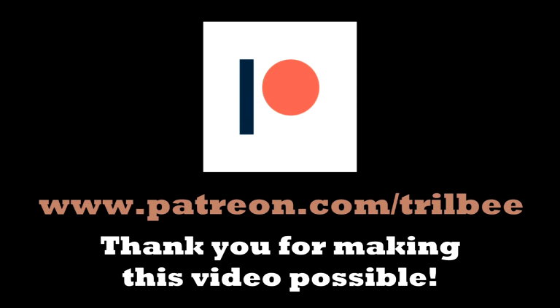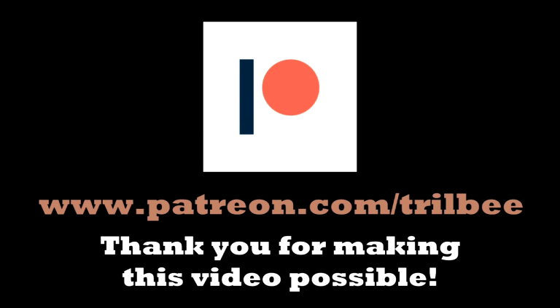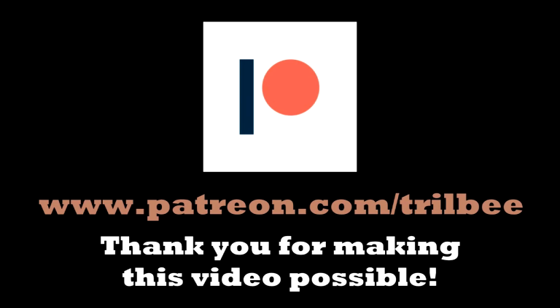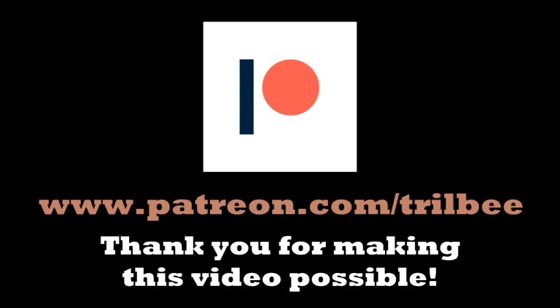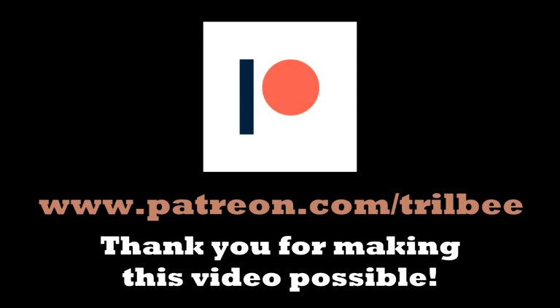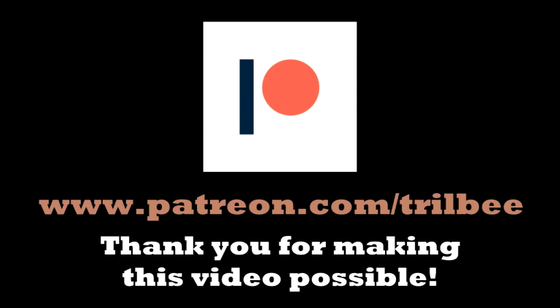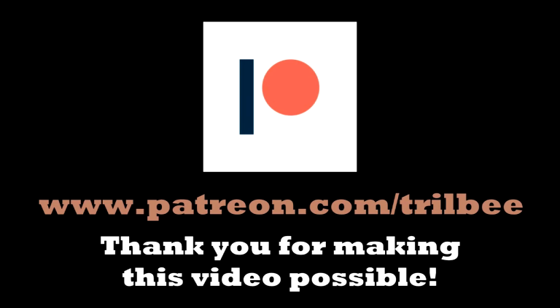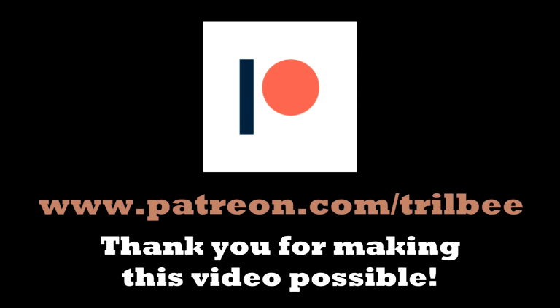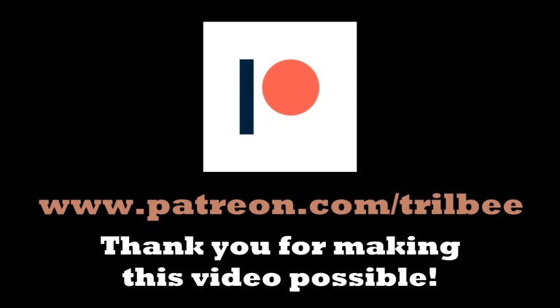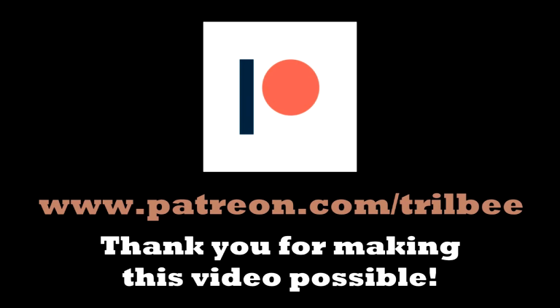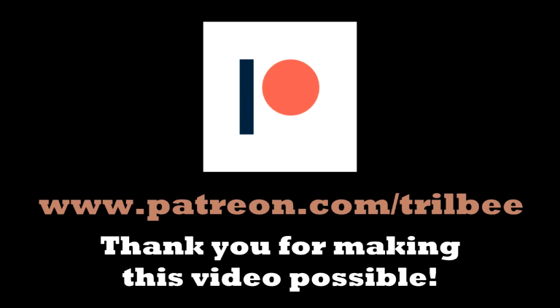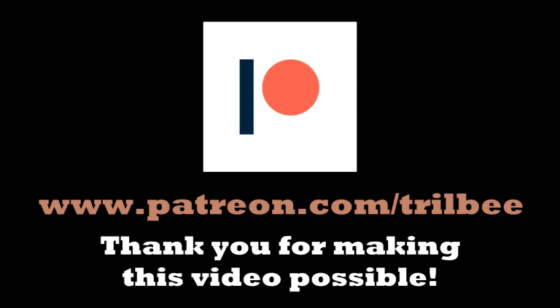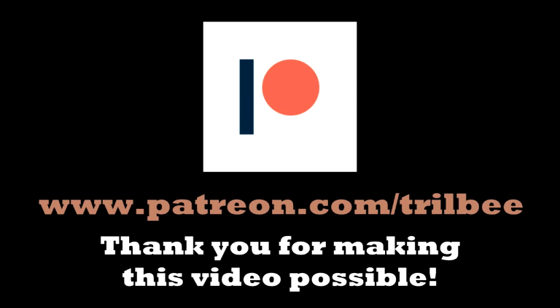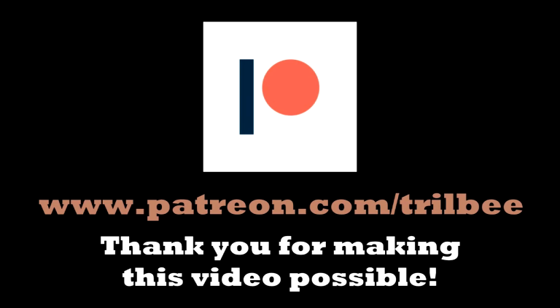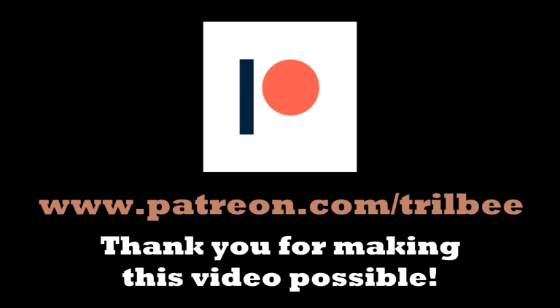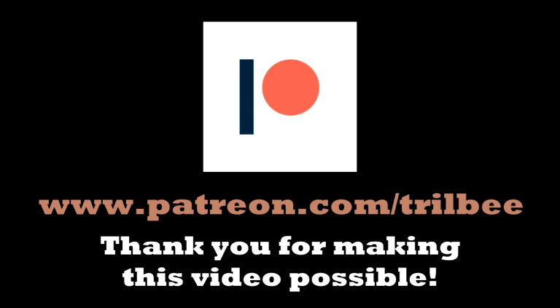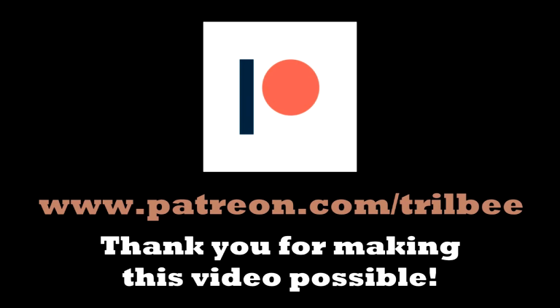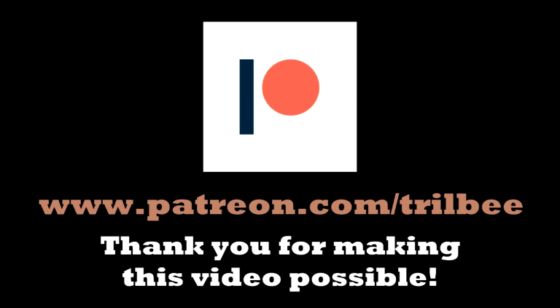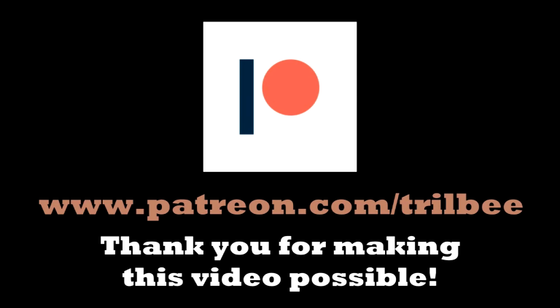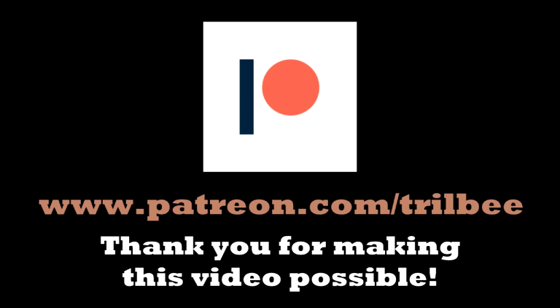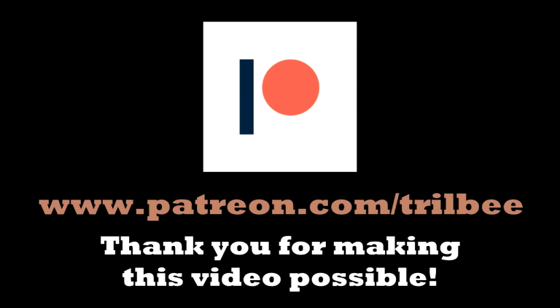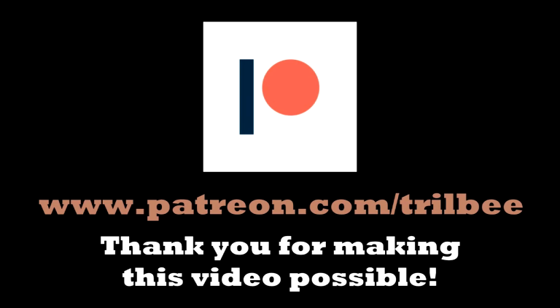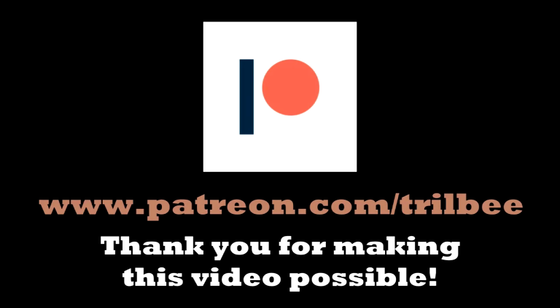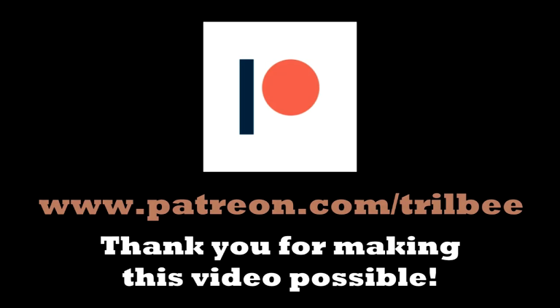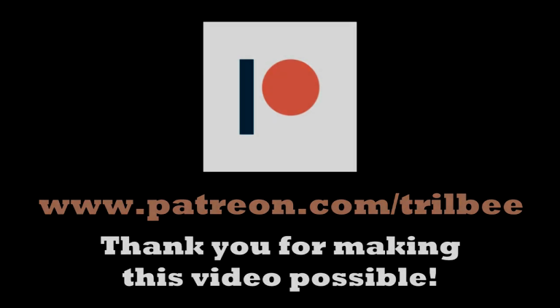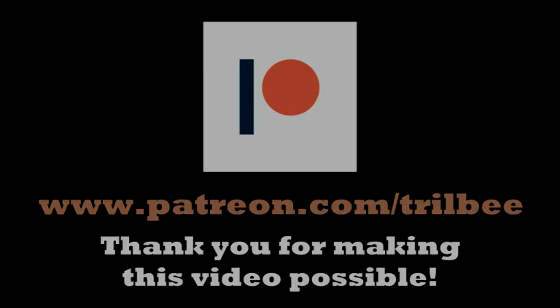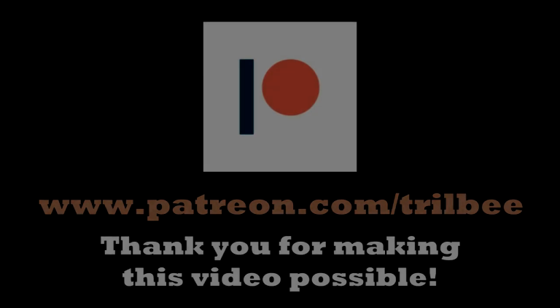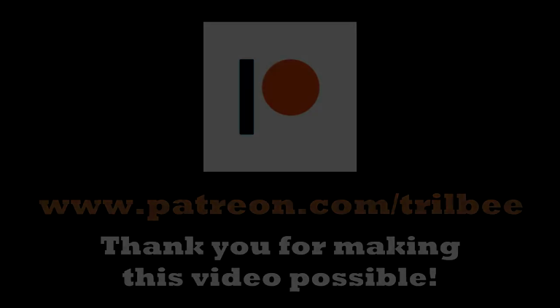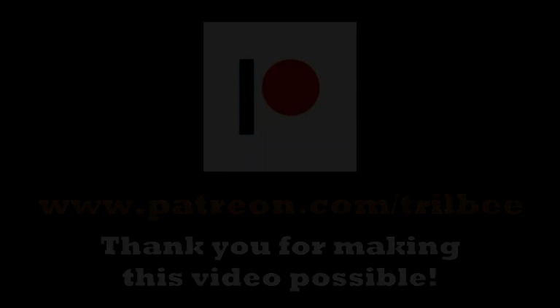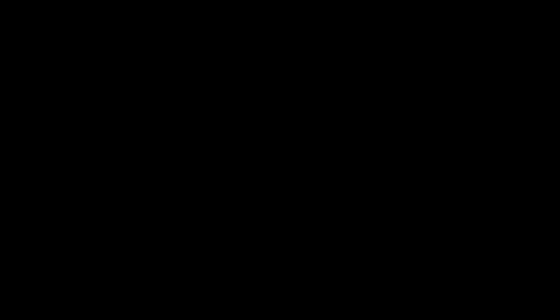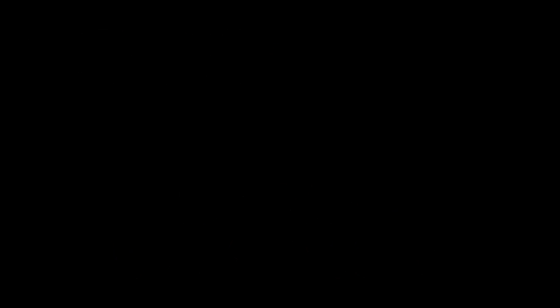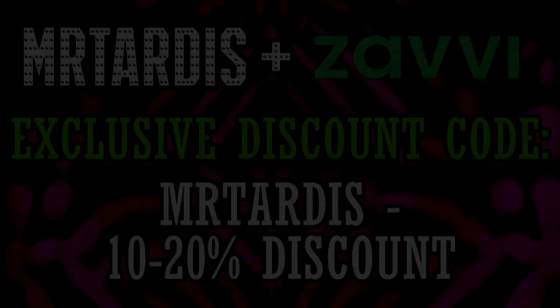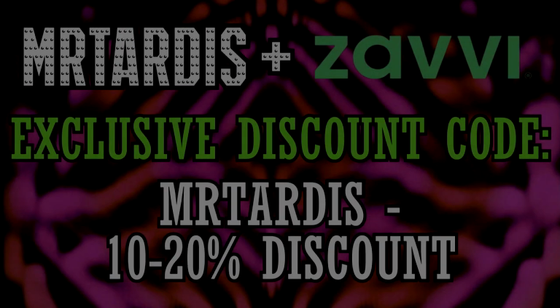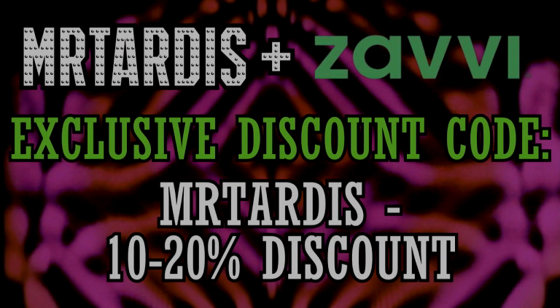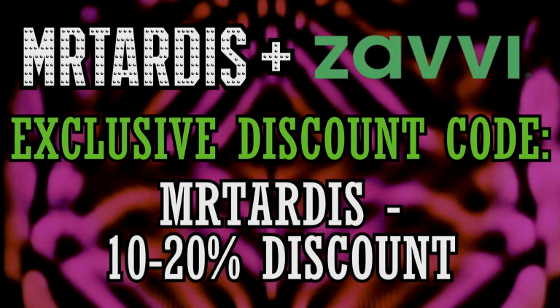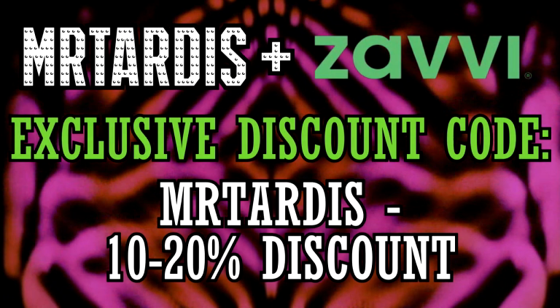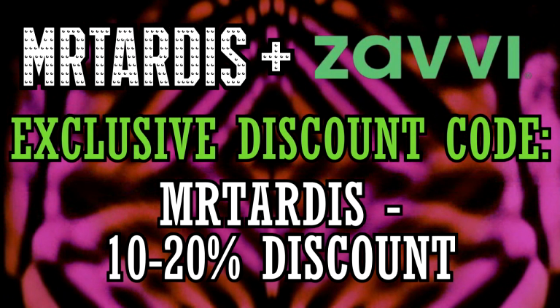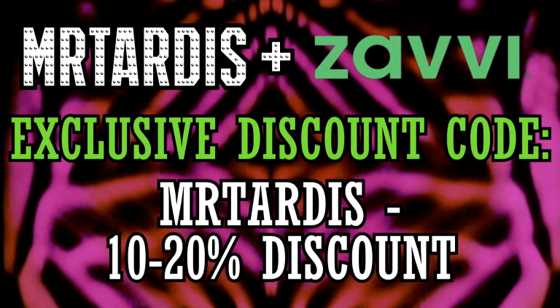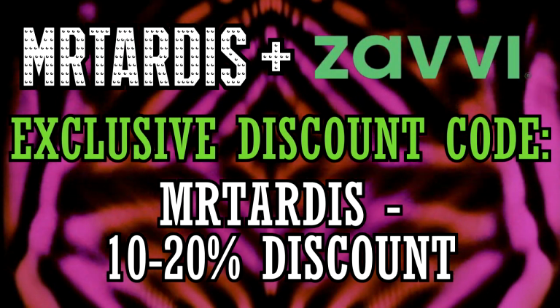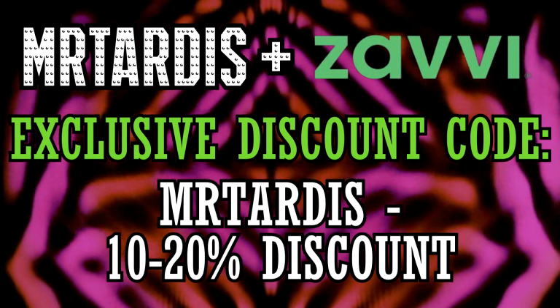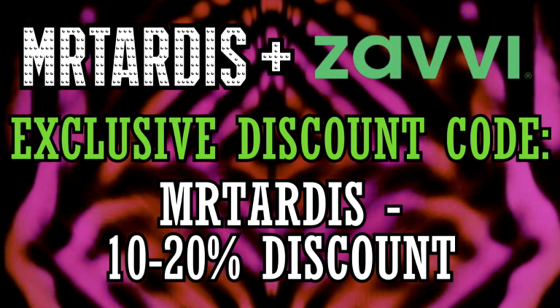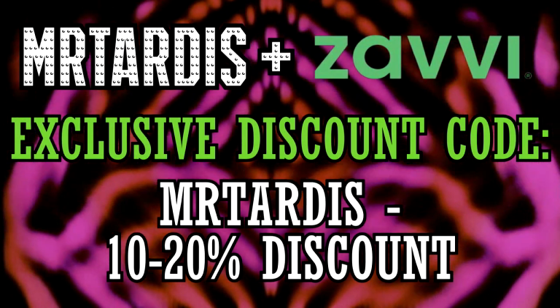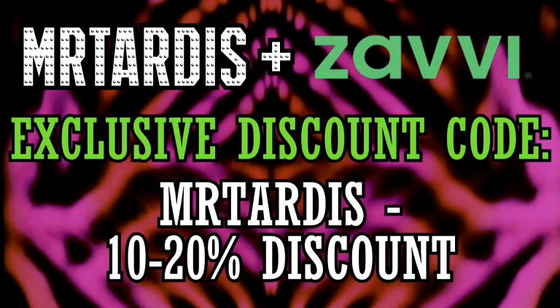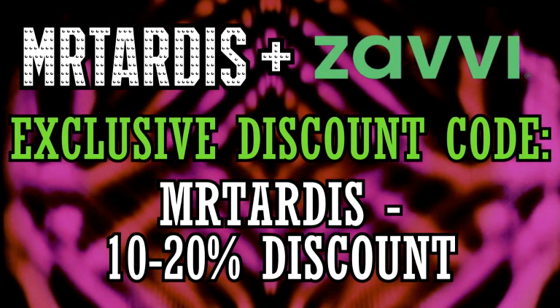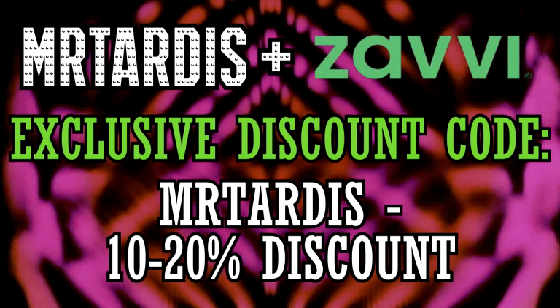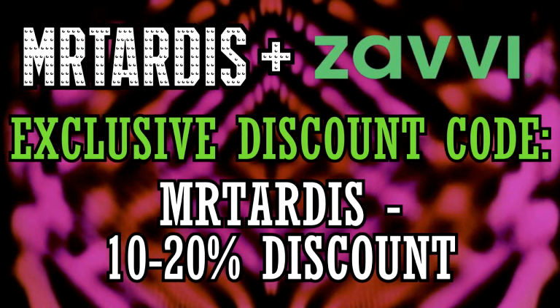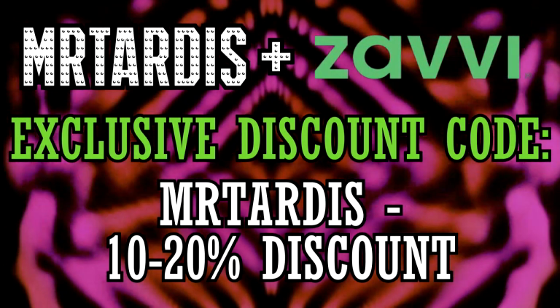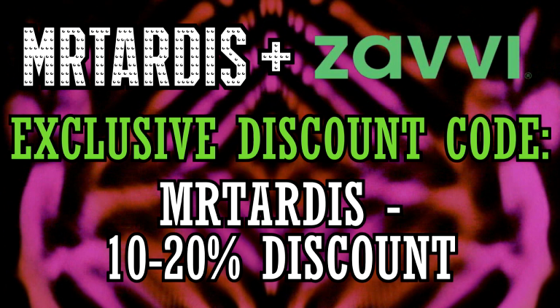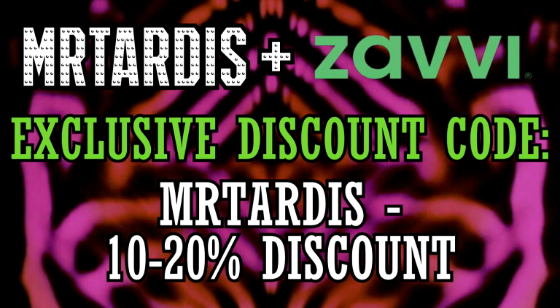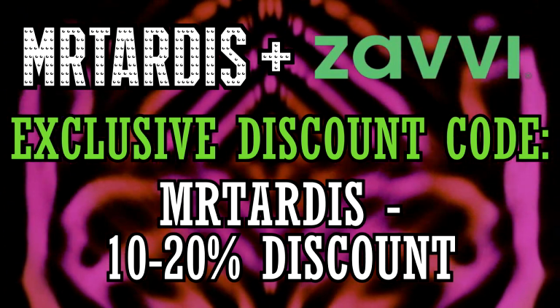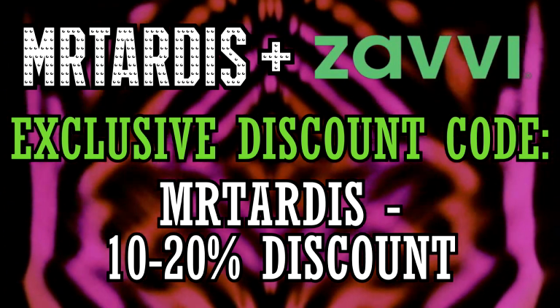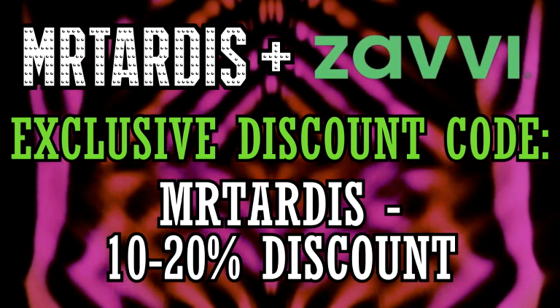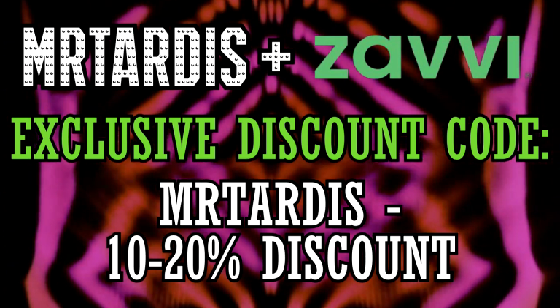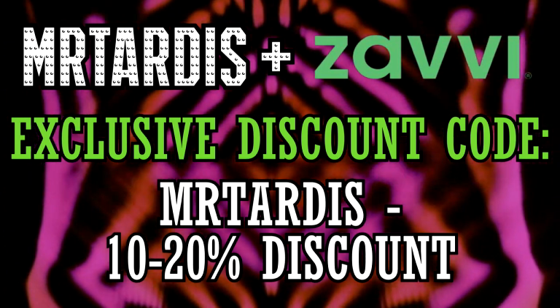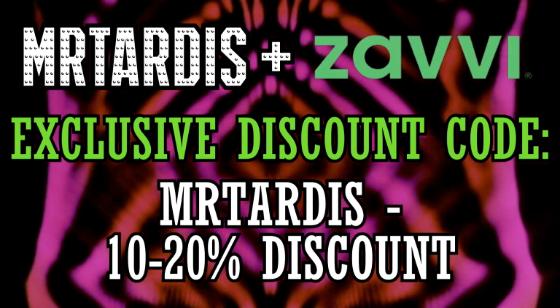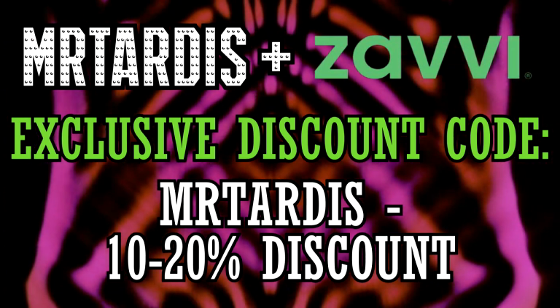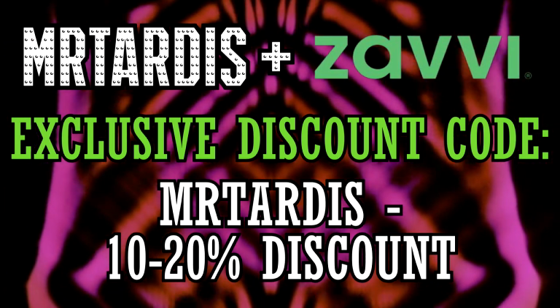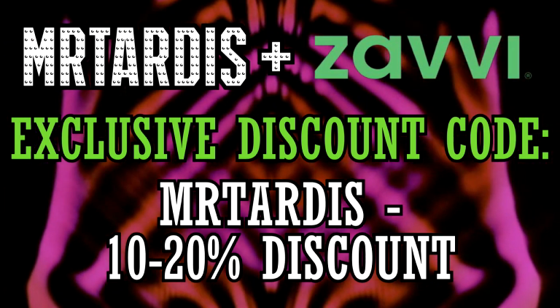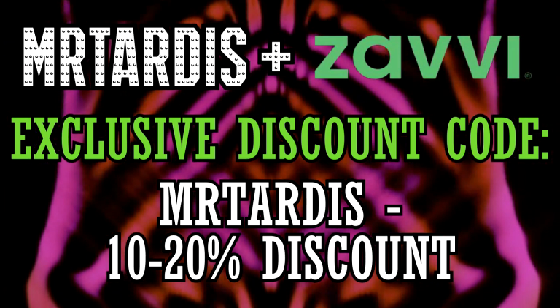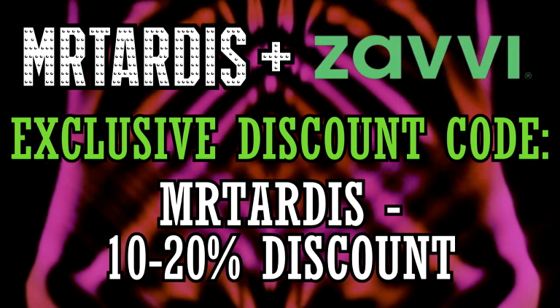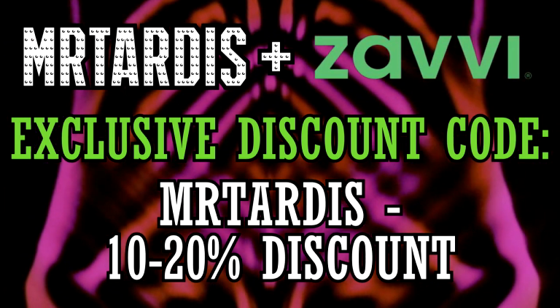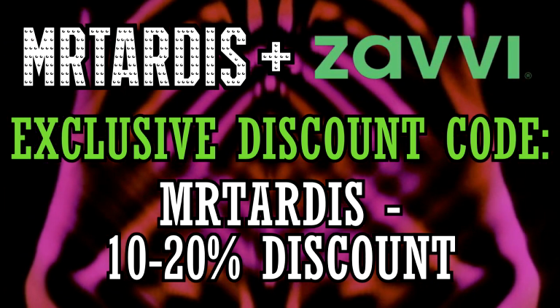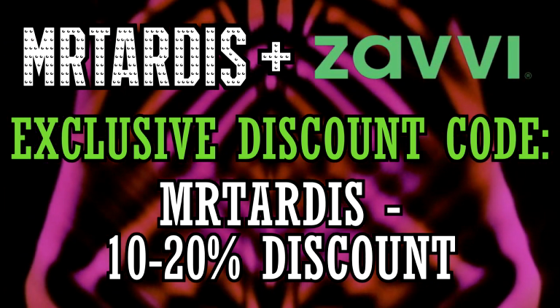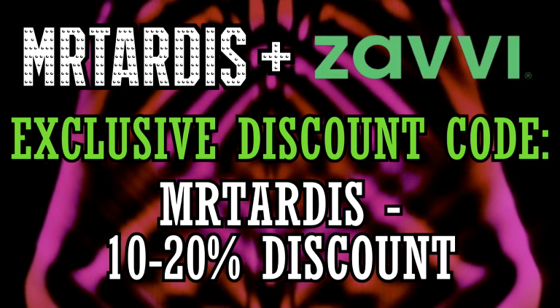This video was made possible through the support of my patrons. This video is also sponsored by Zavvi — more on them later.